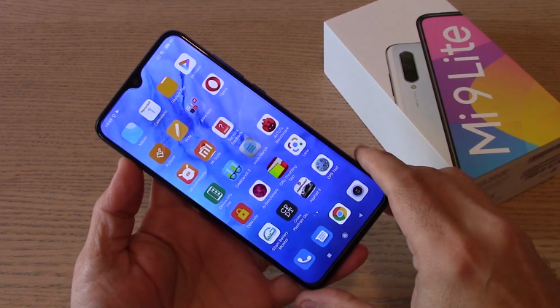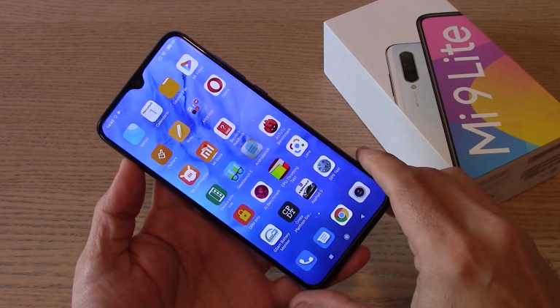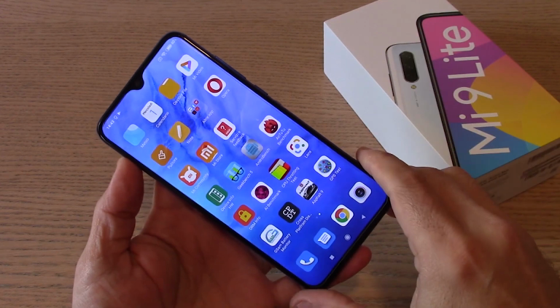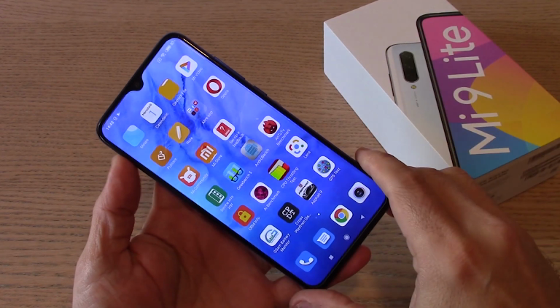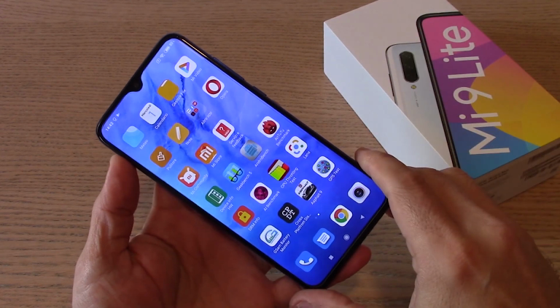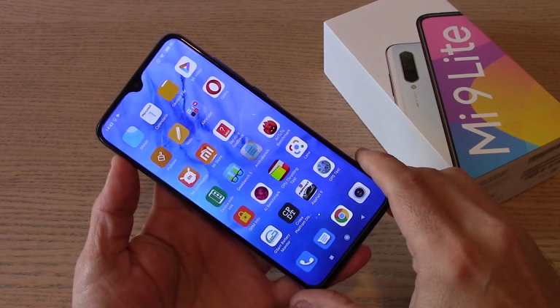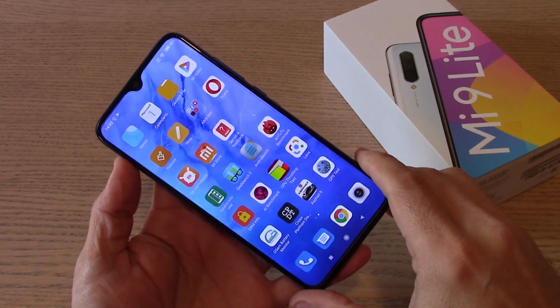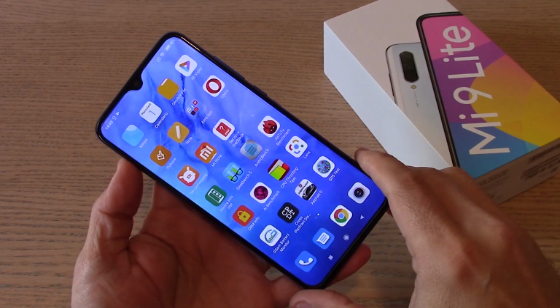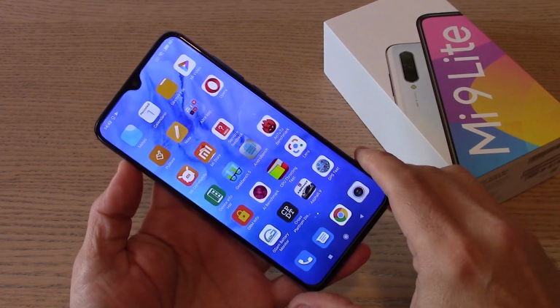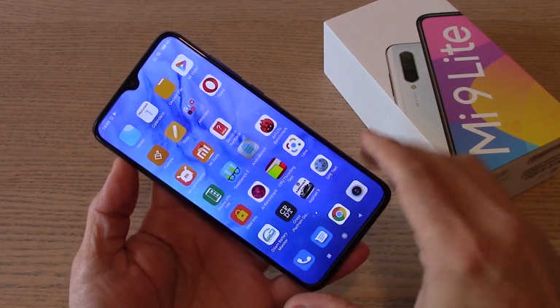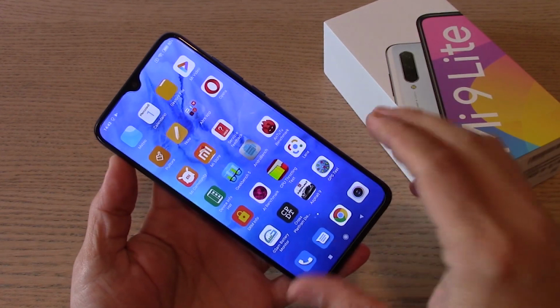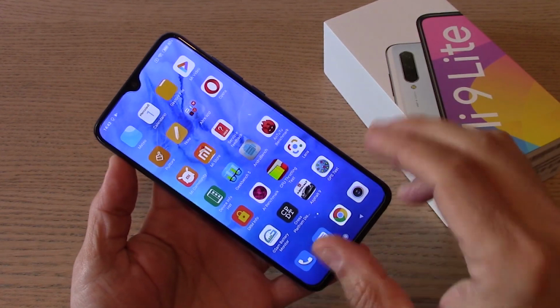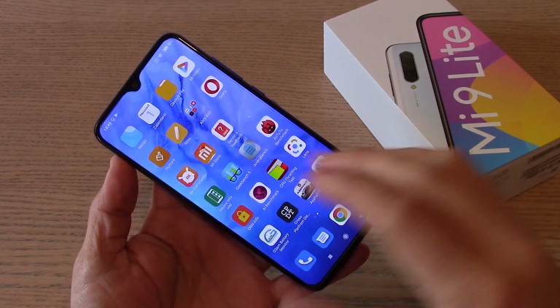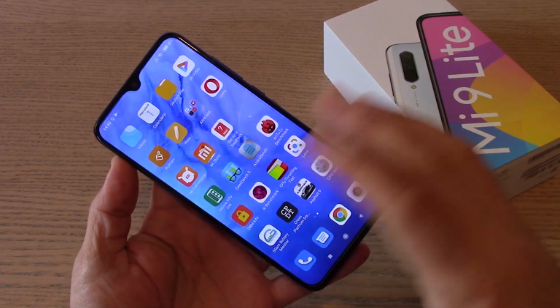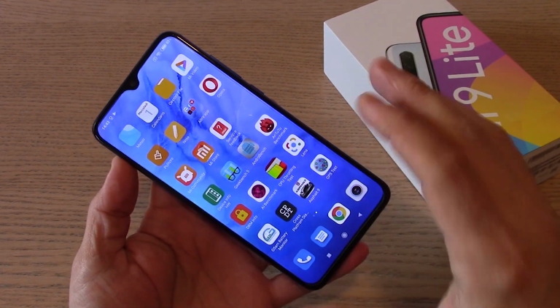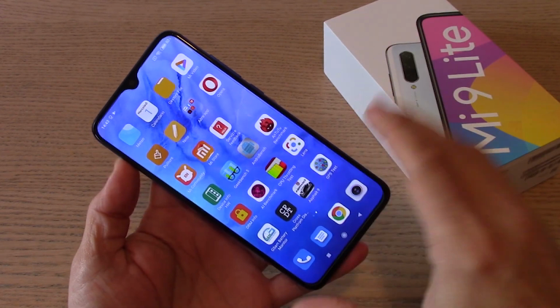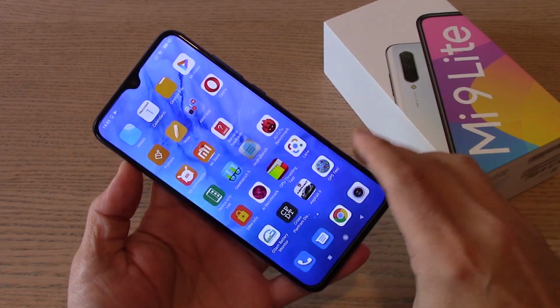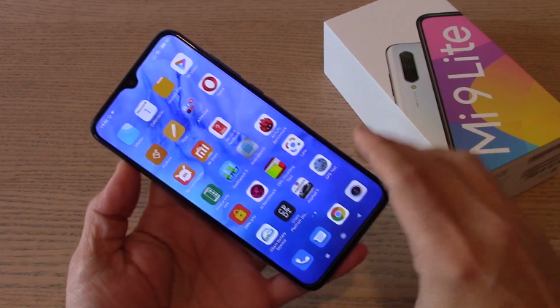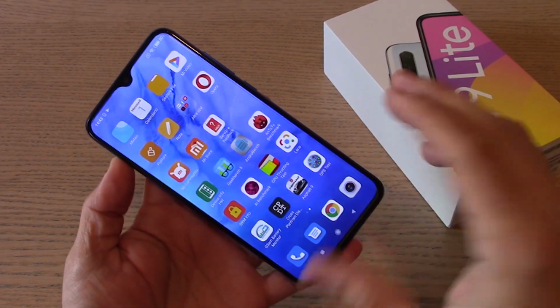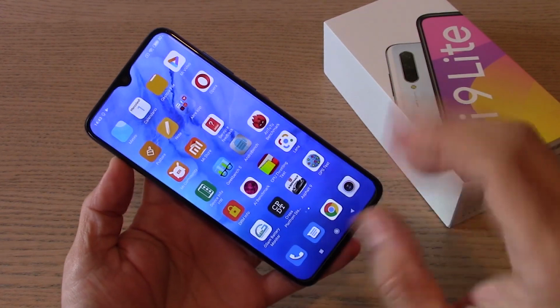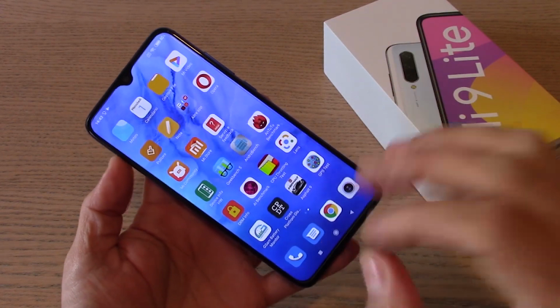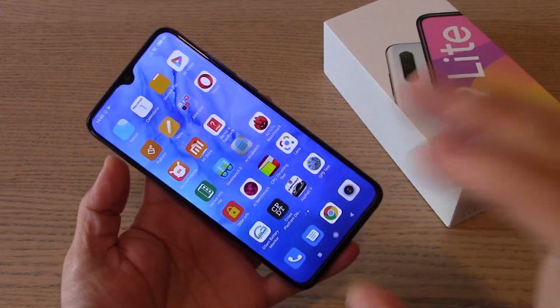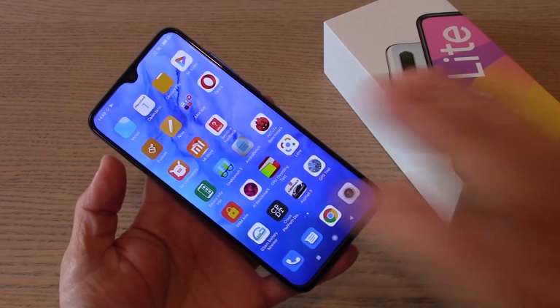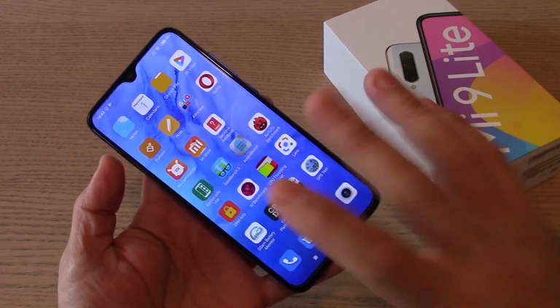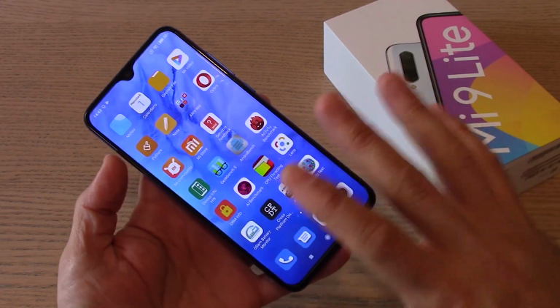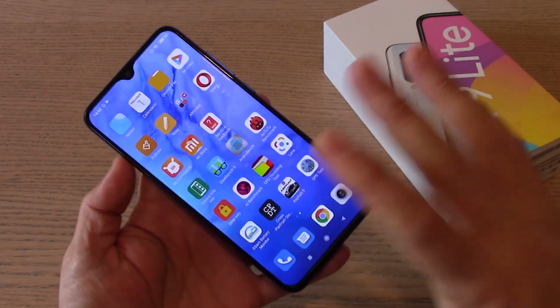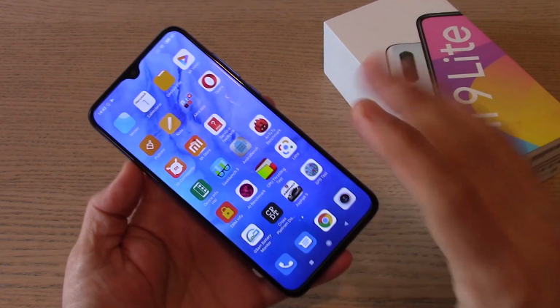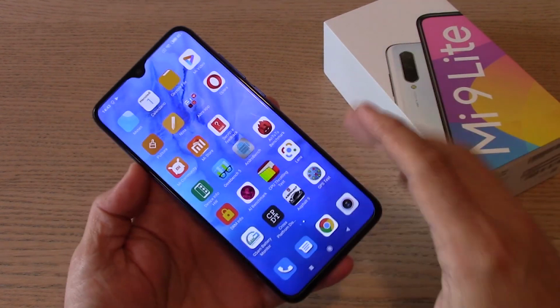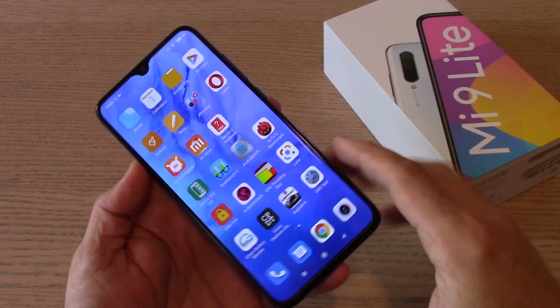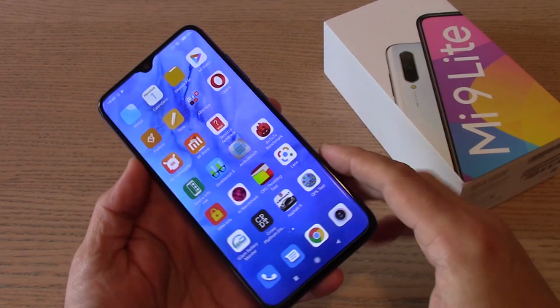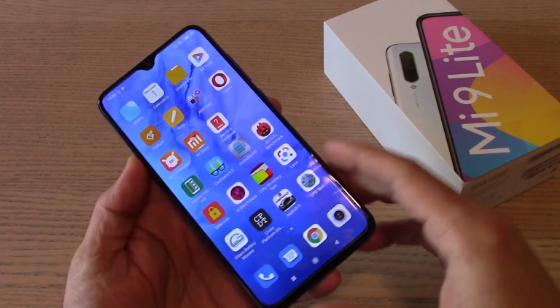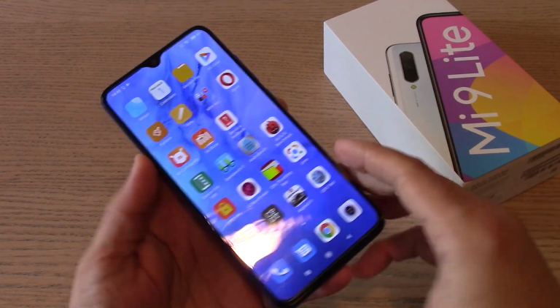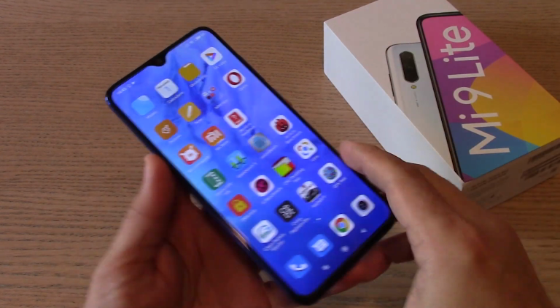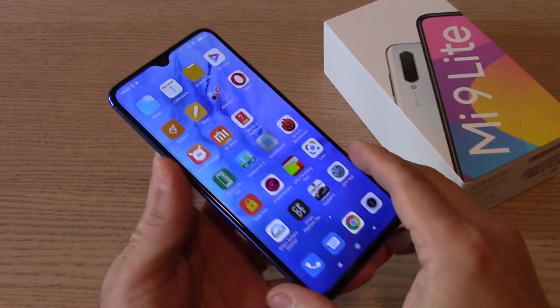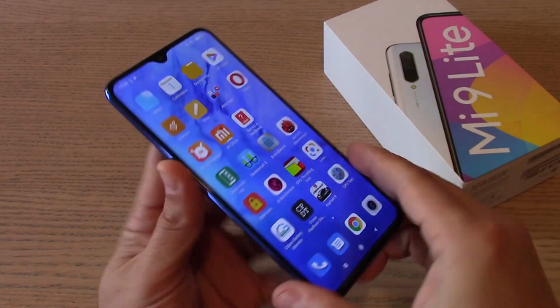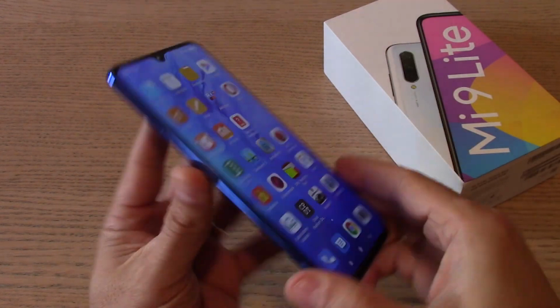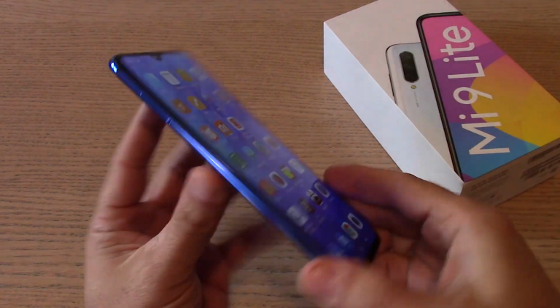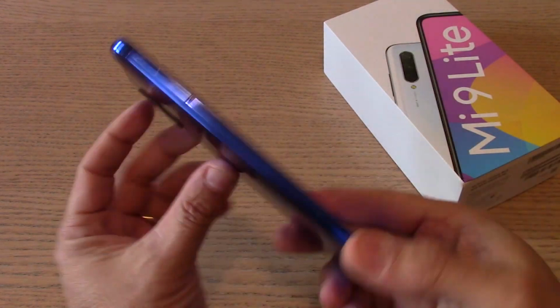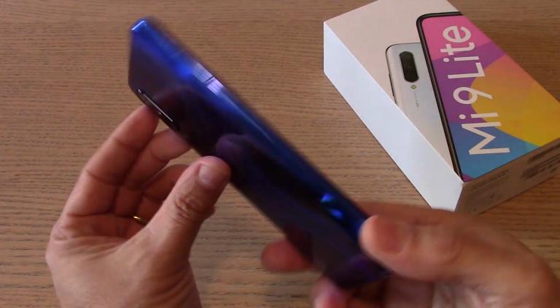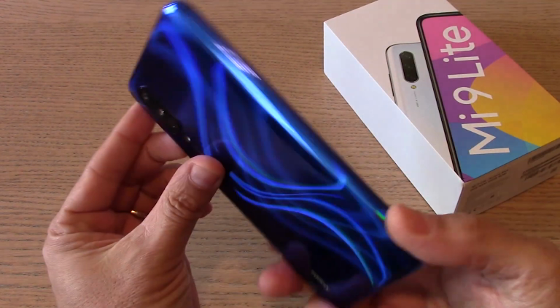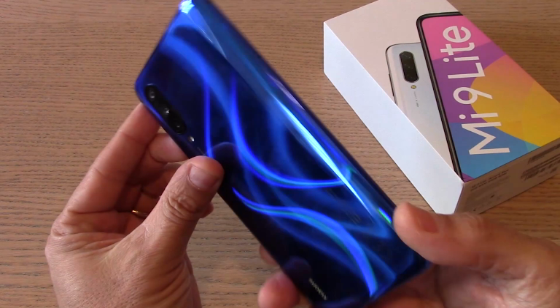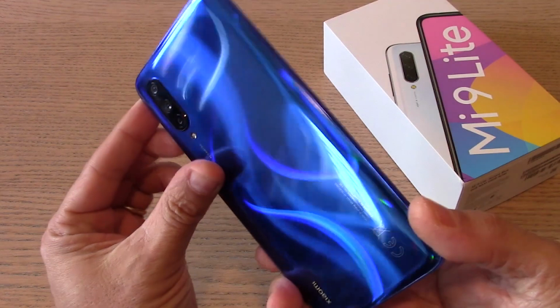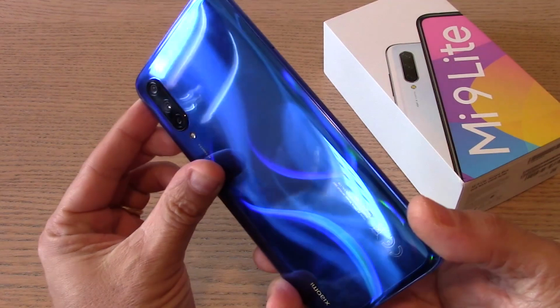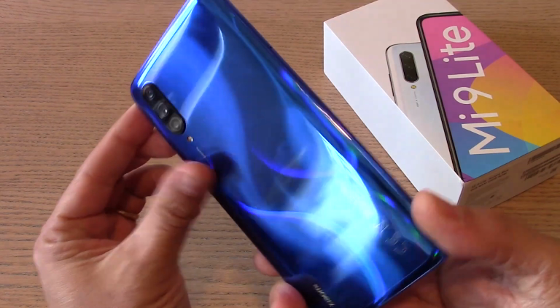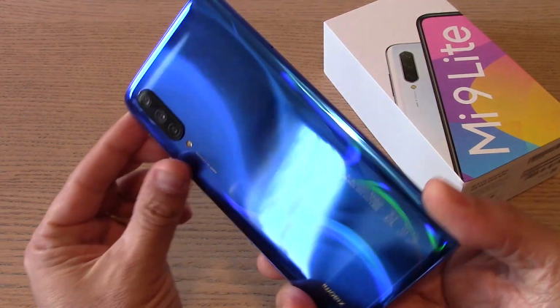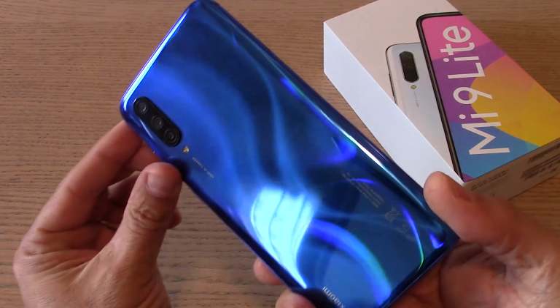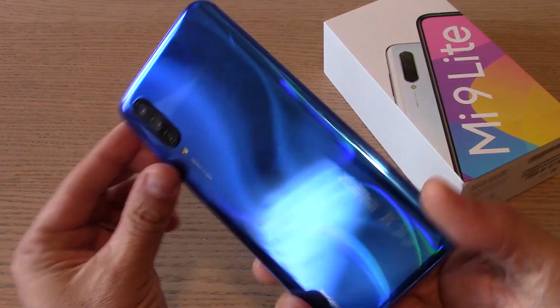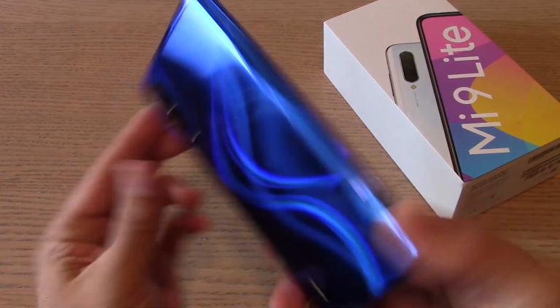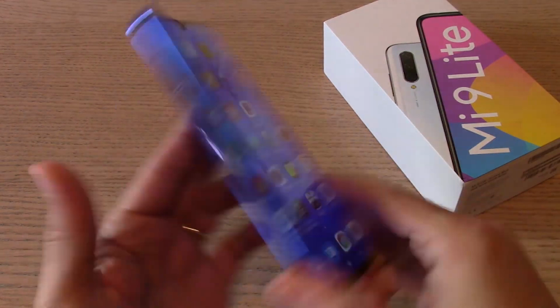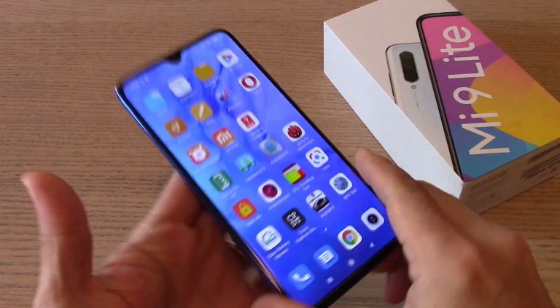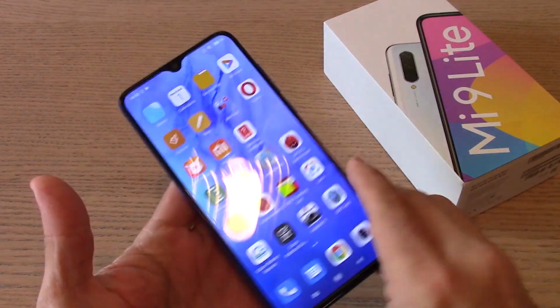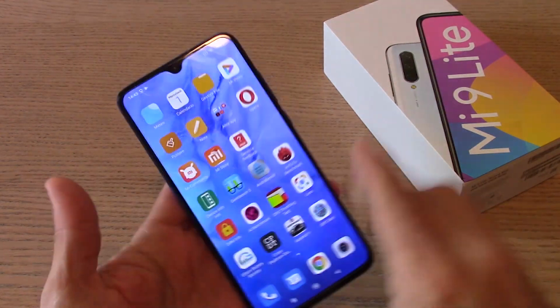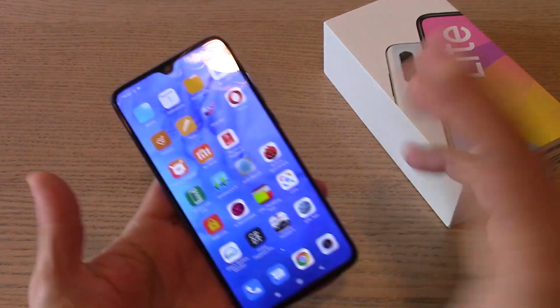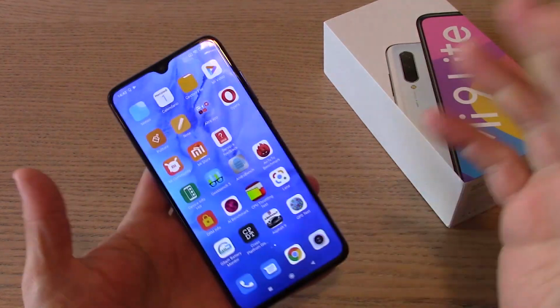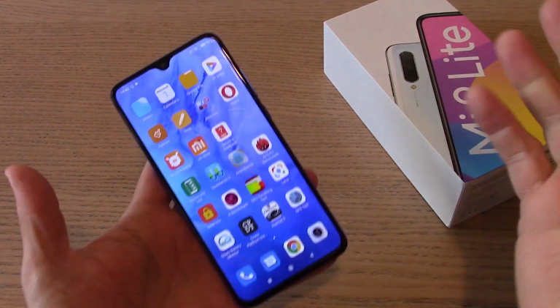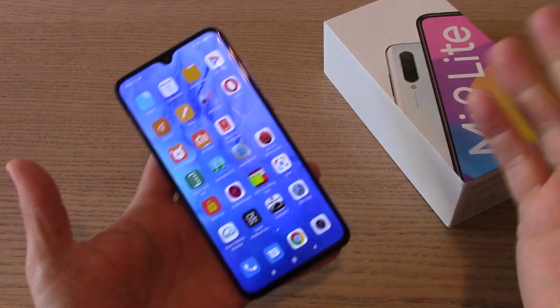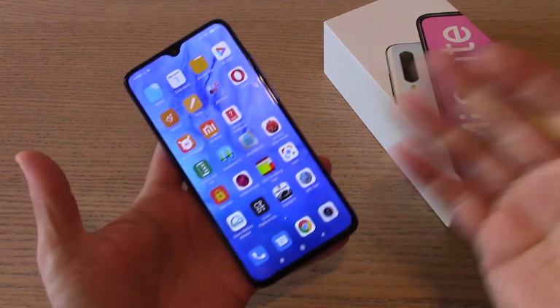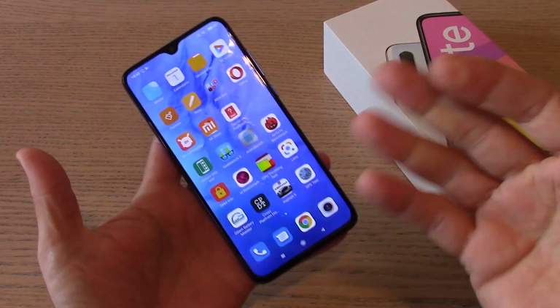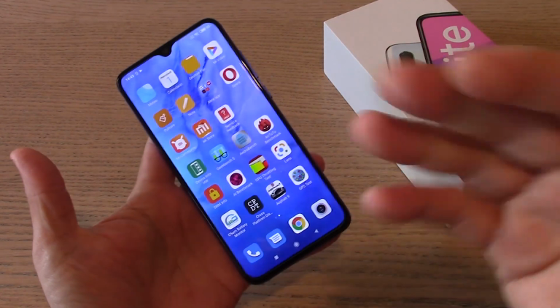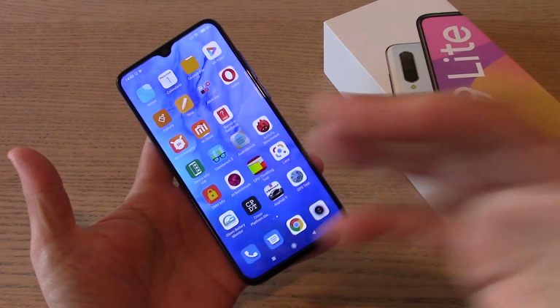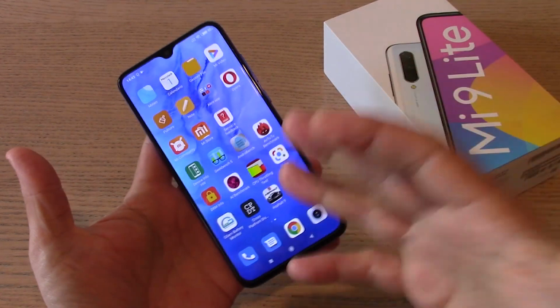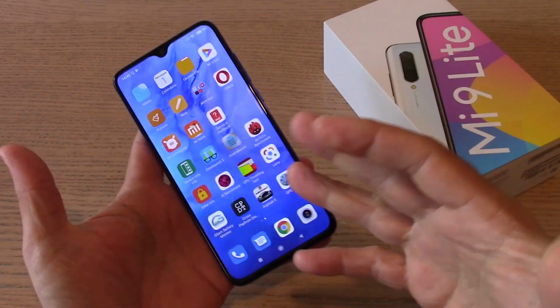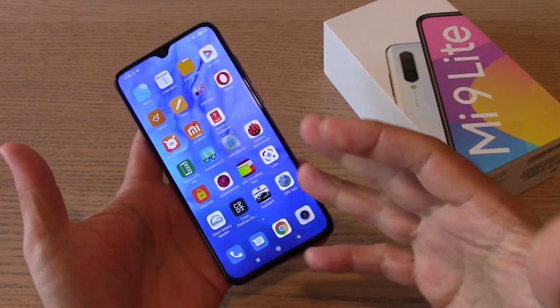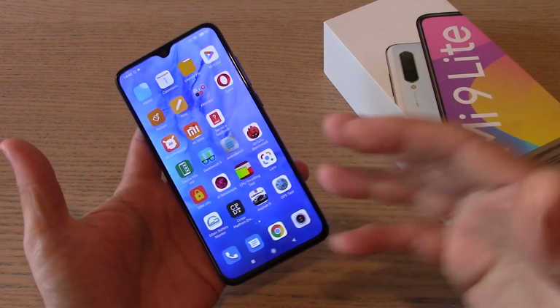Come abbiamo visto nei precedenti Xiaomi Redmi Note 7, quindi un dispositivo sicuramente fatto molto bene — è il re della fascia media, e questo un po' lo dimostra.